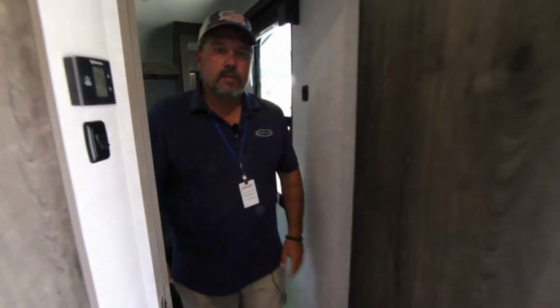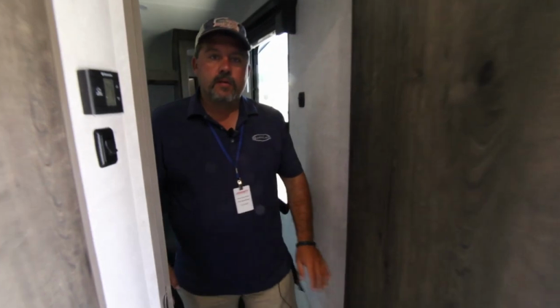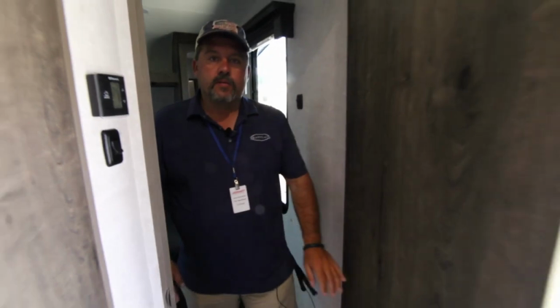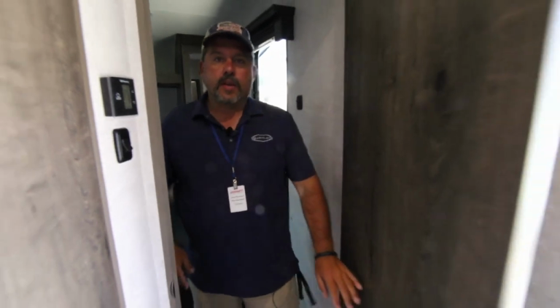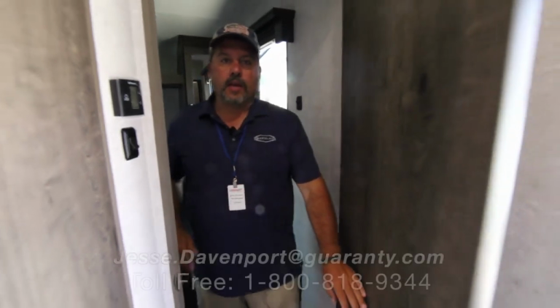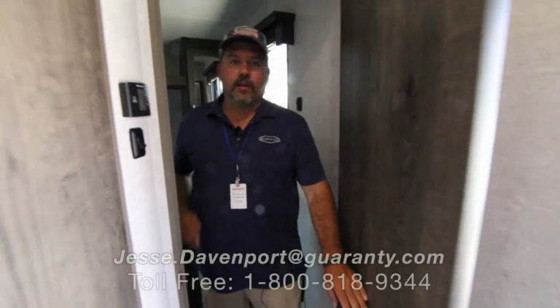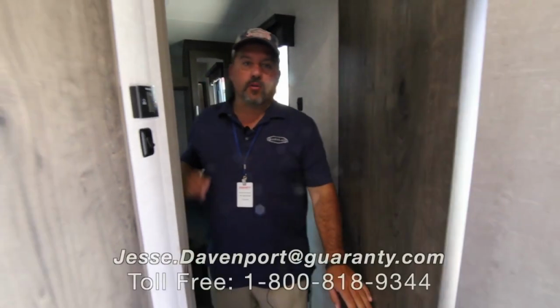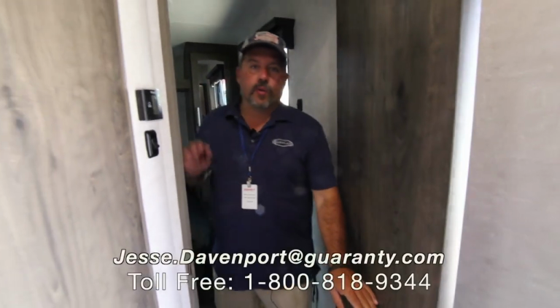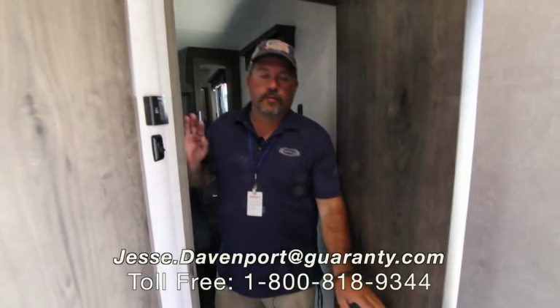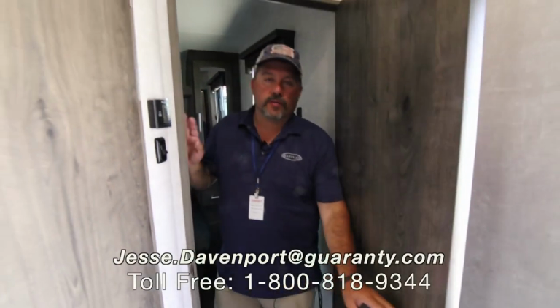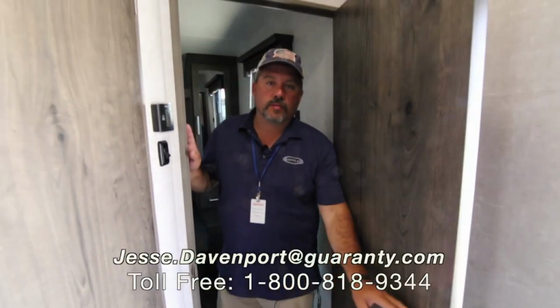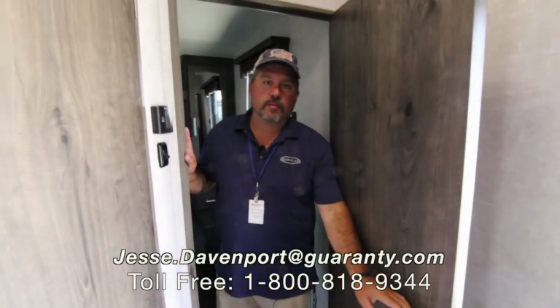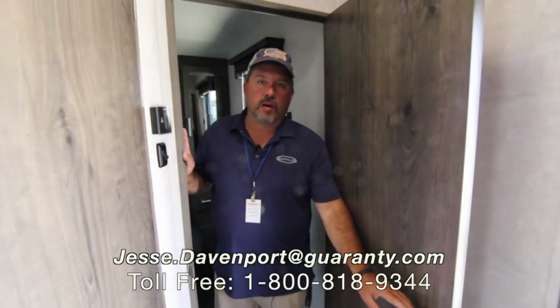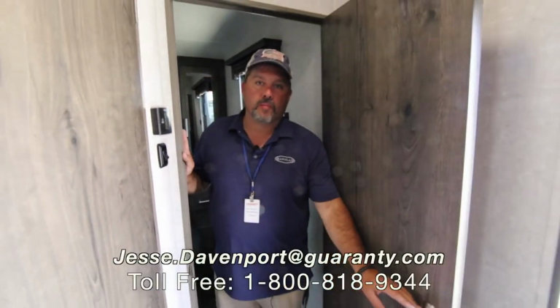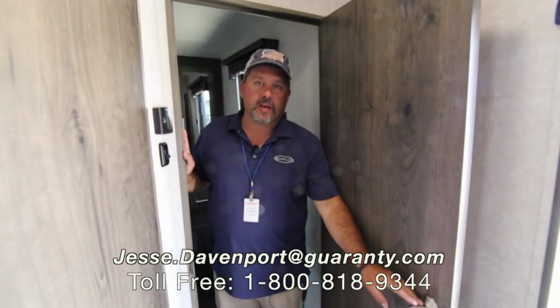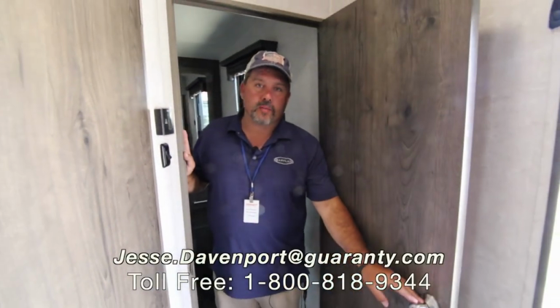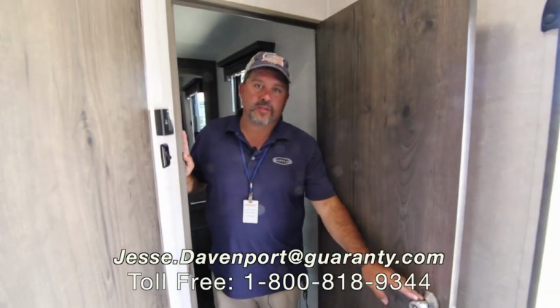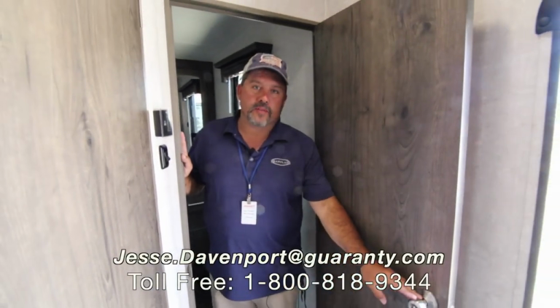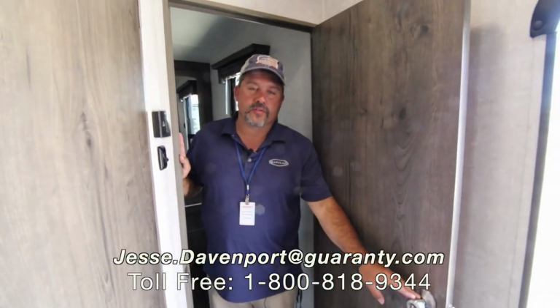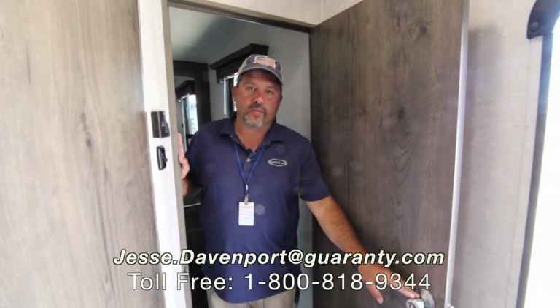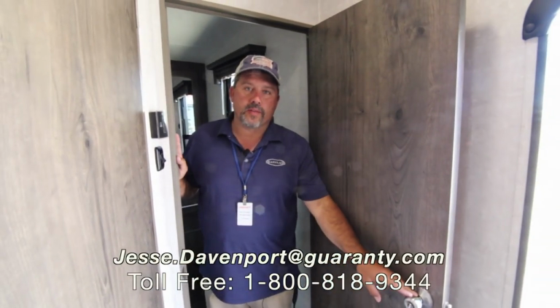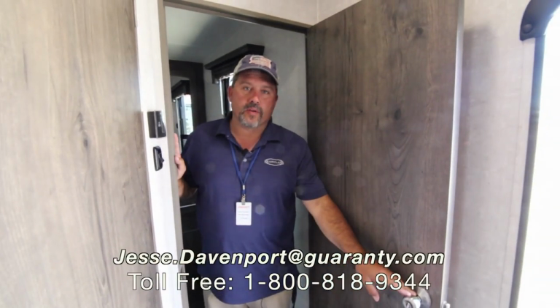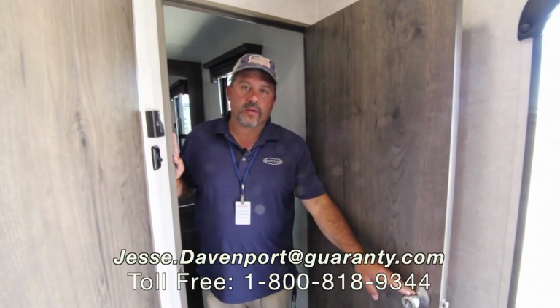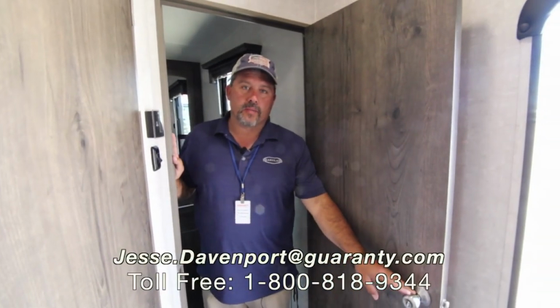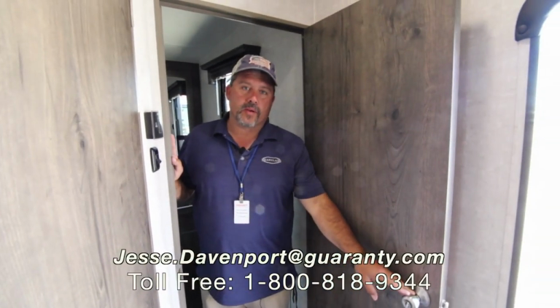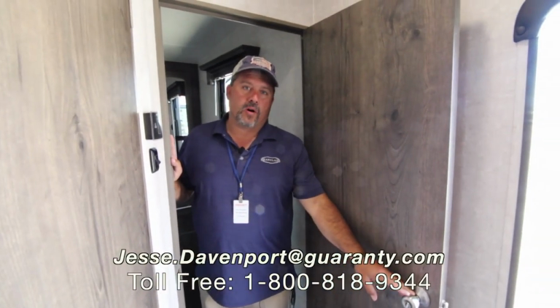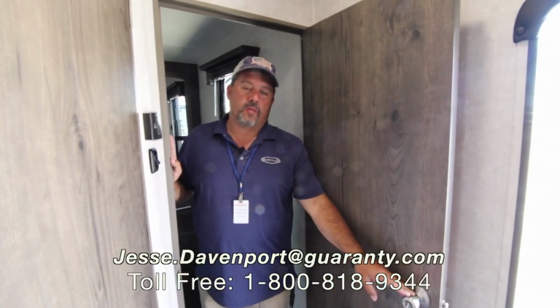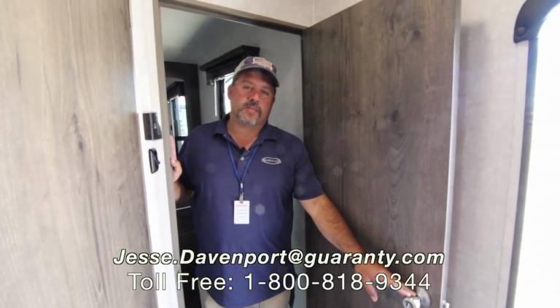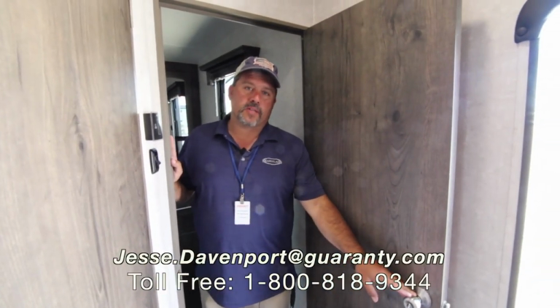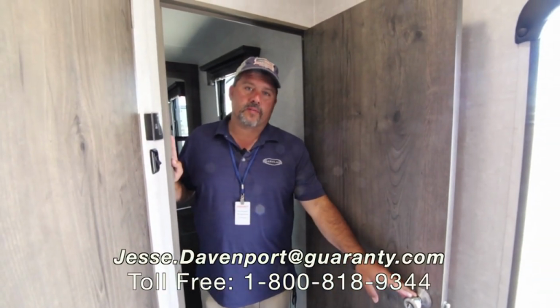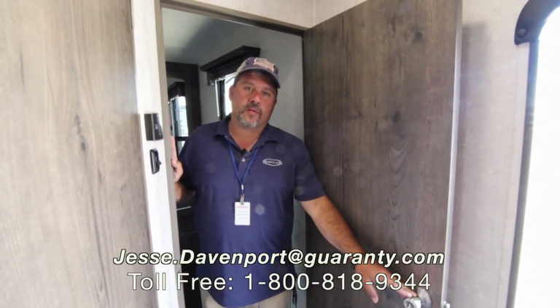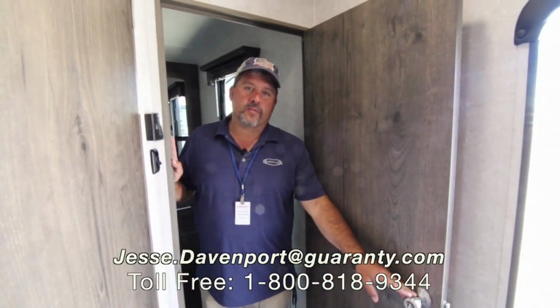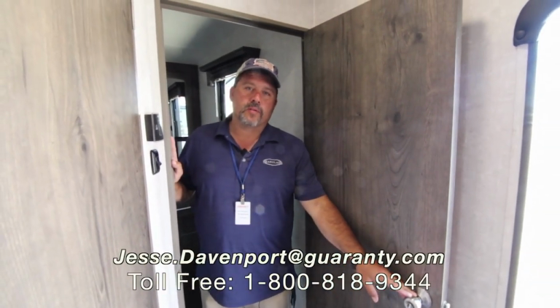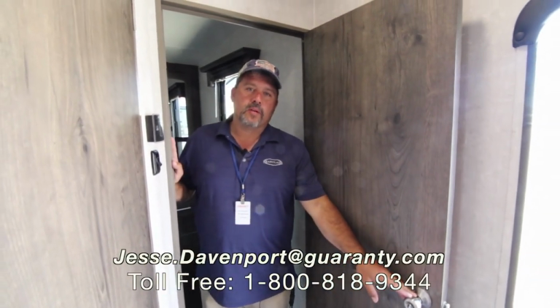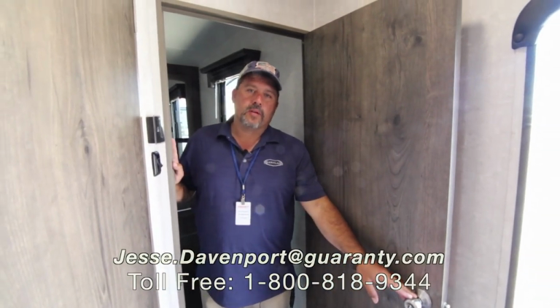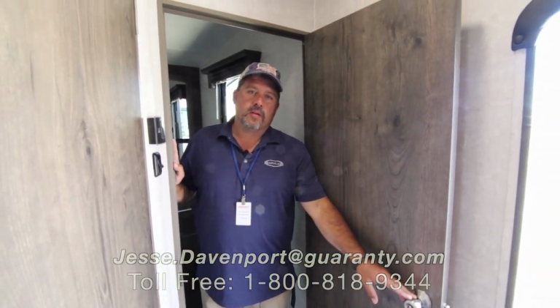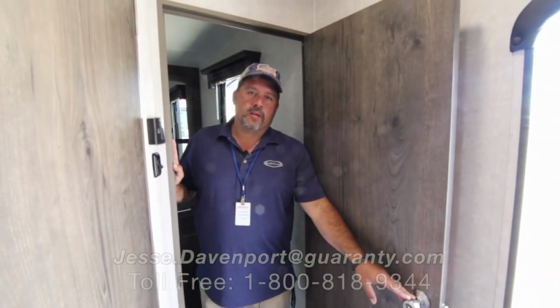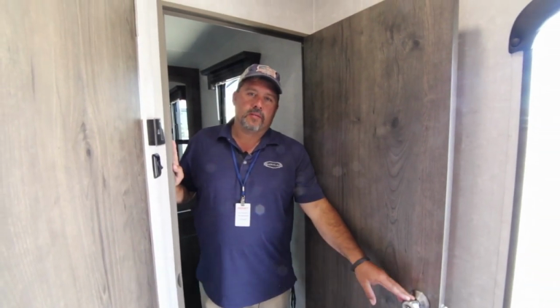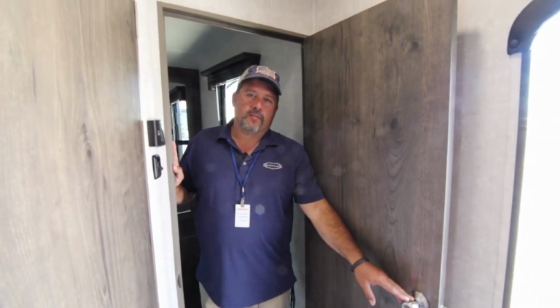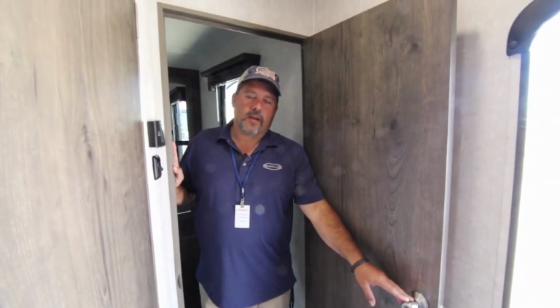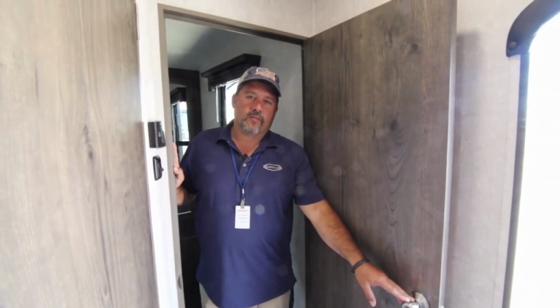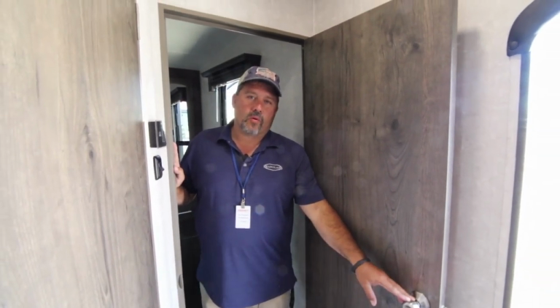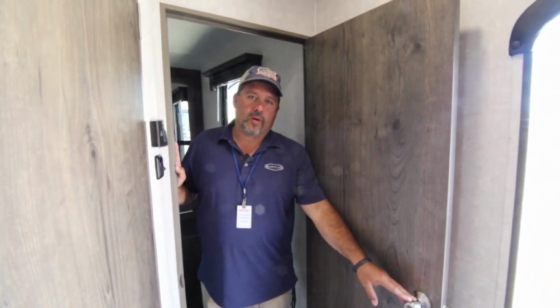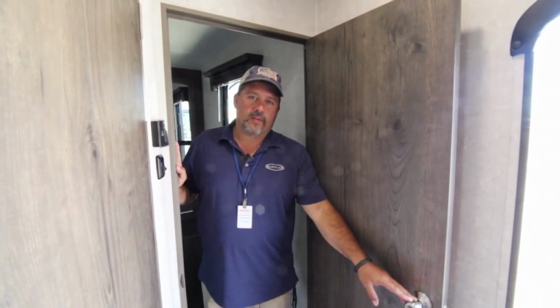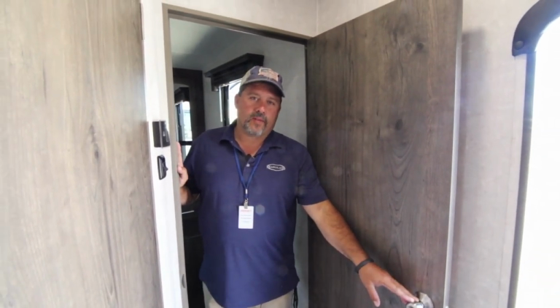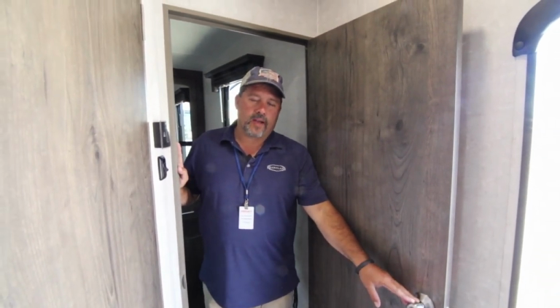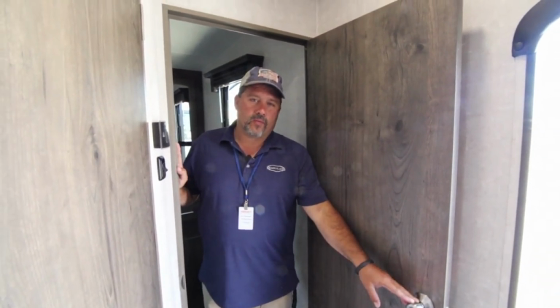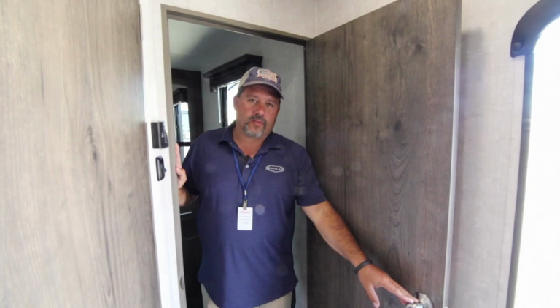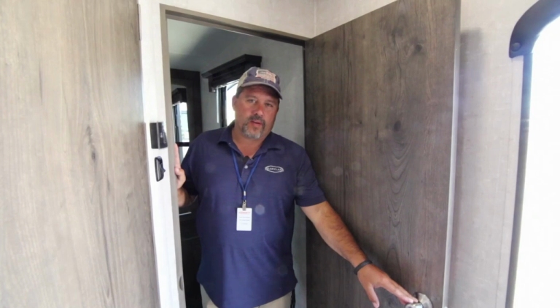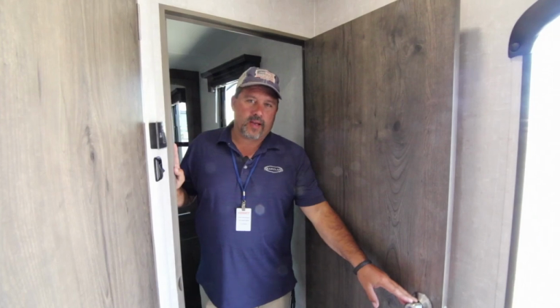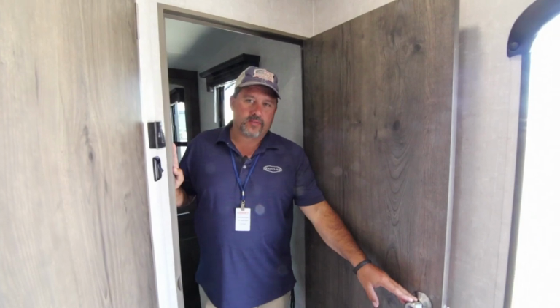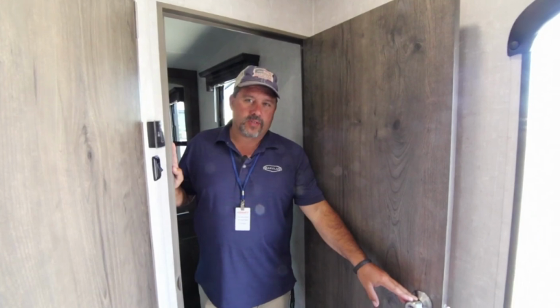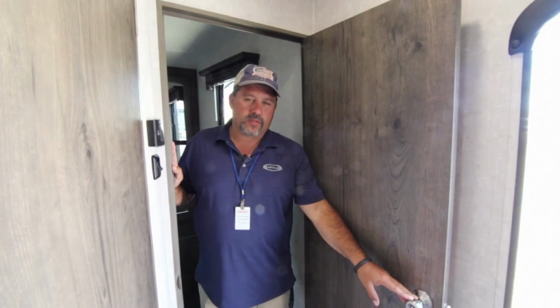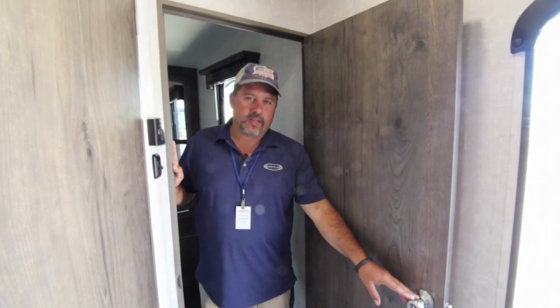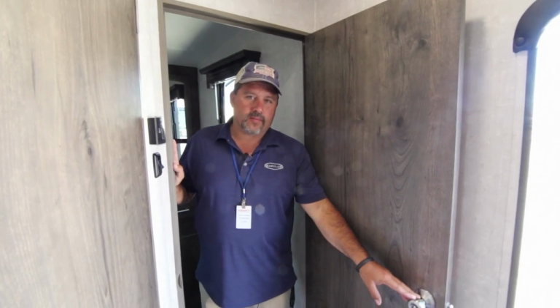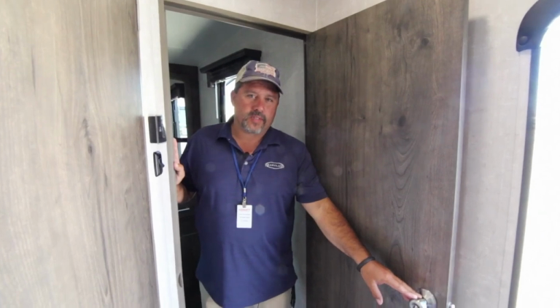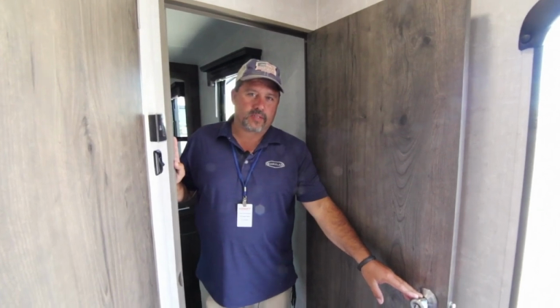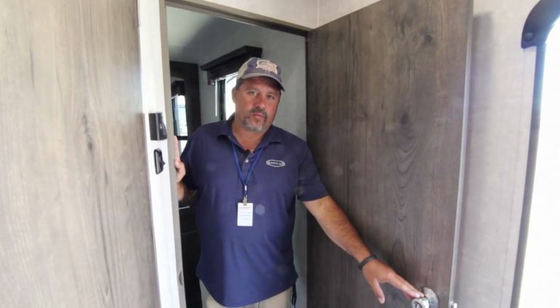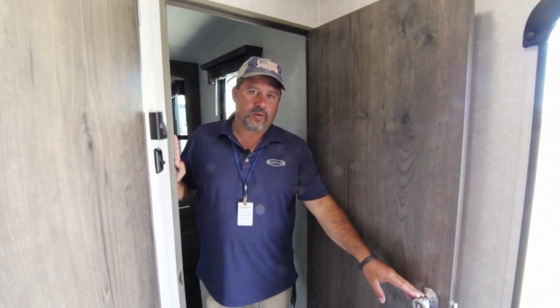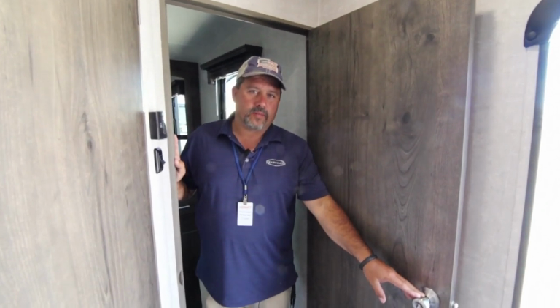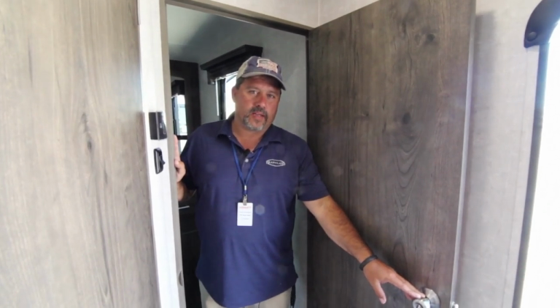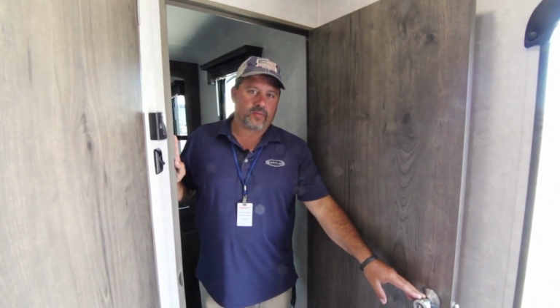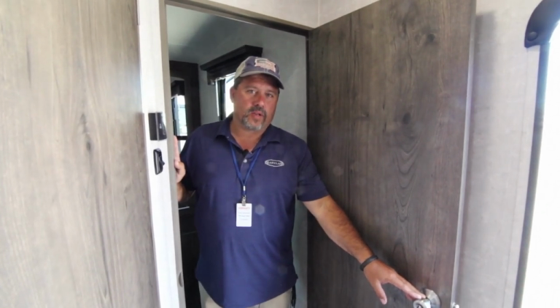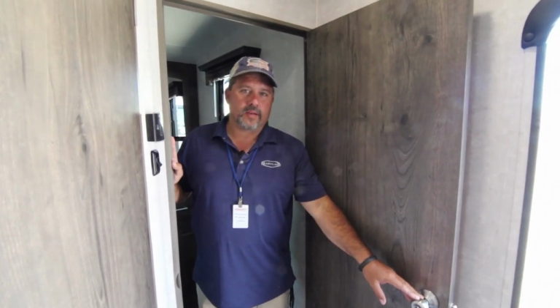If you've got any other questions, my number is on the screen. You can give me a call on my cell phone at 541-515-0764. Thanks for looking.